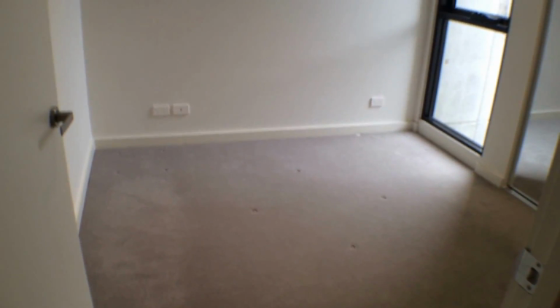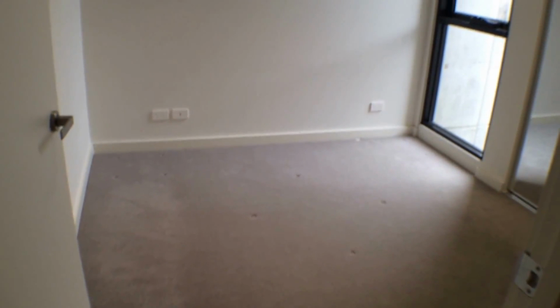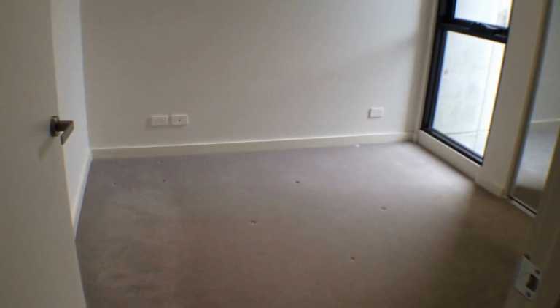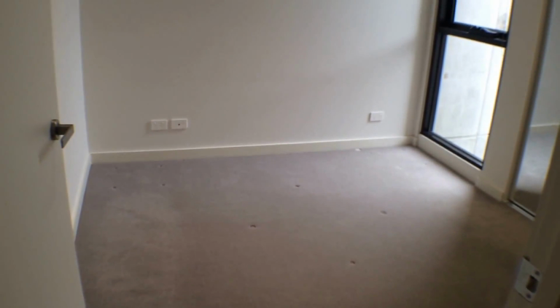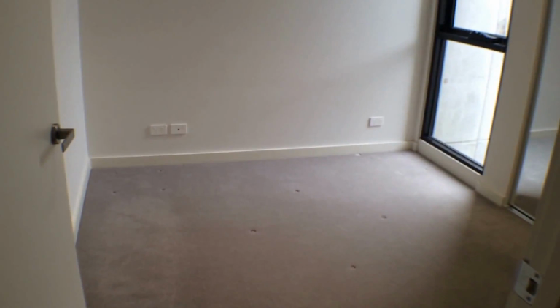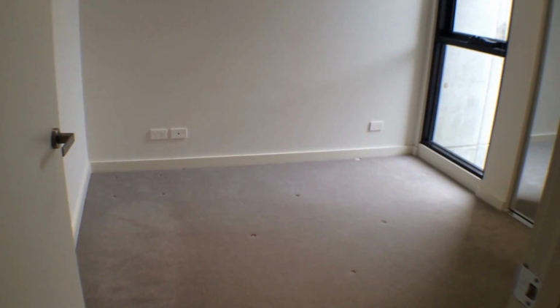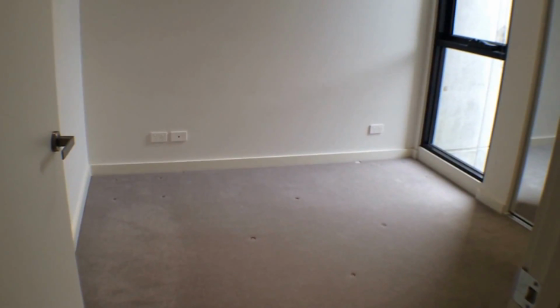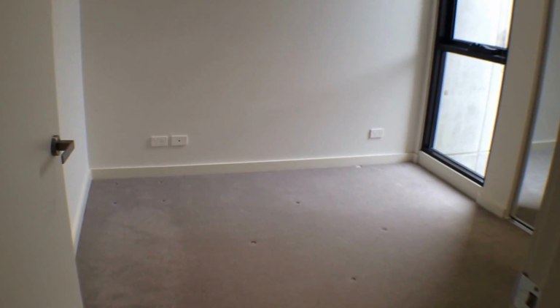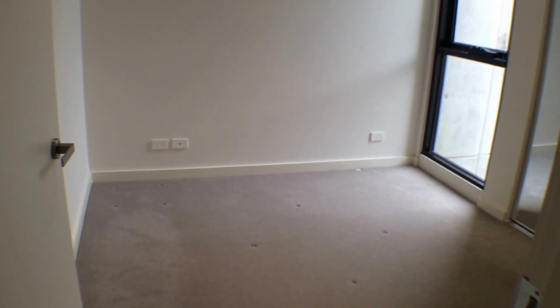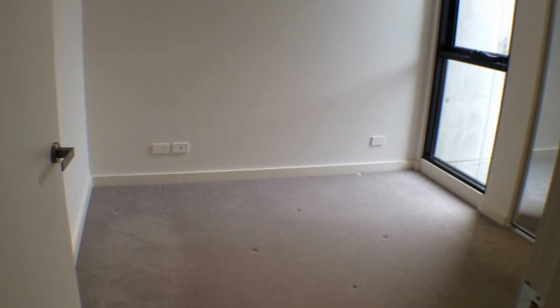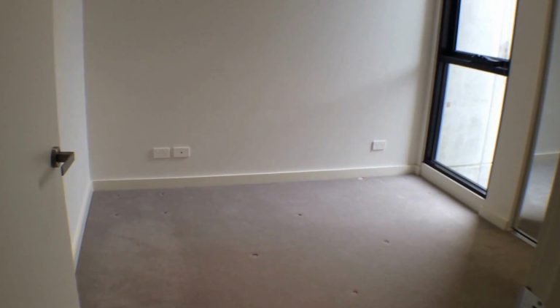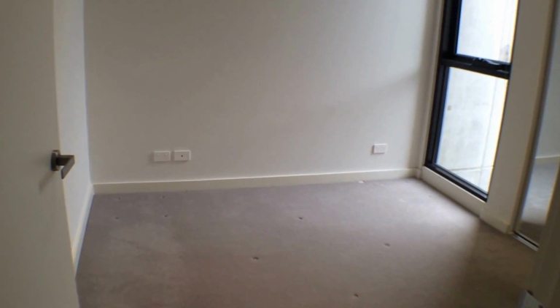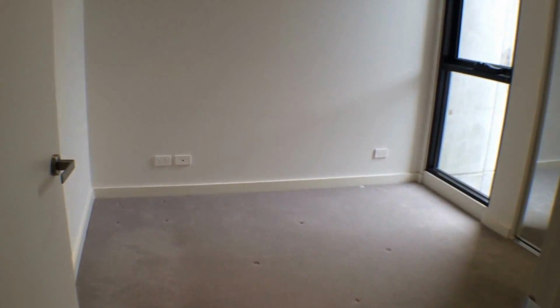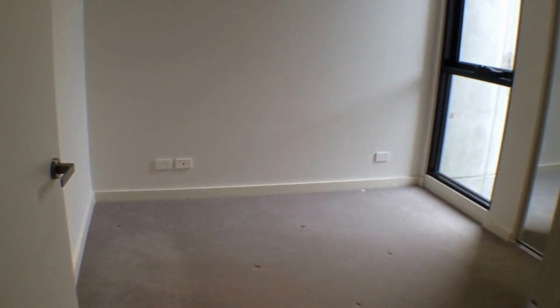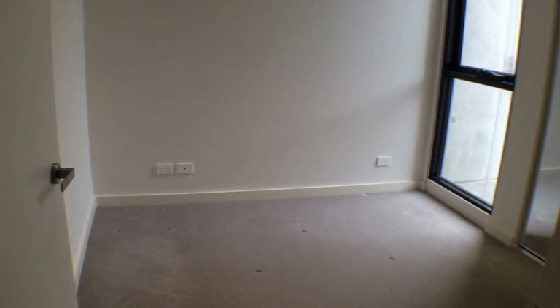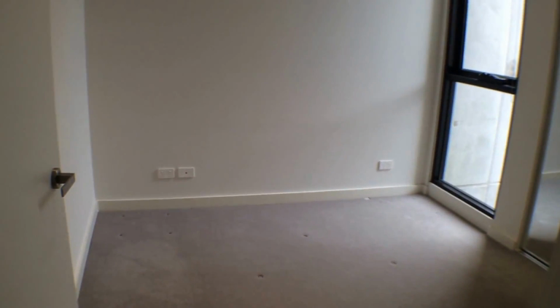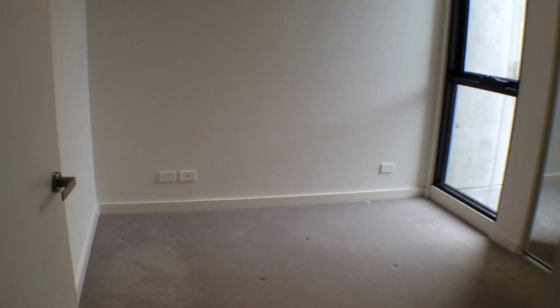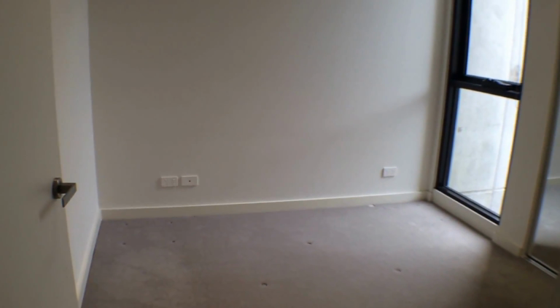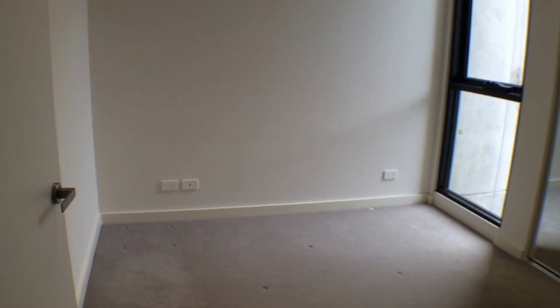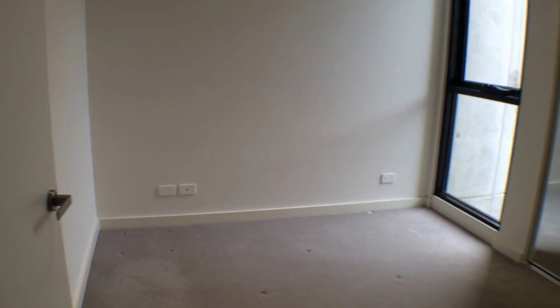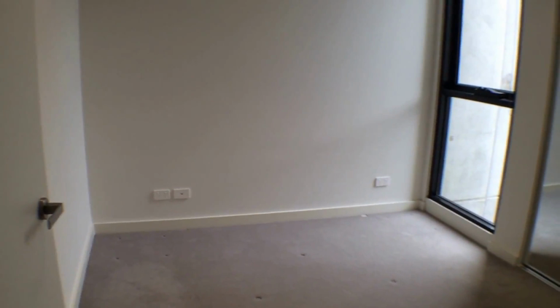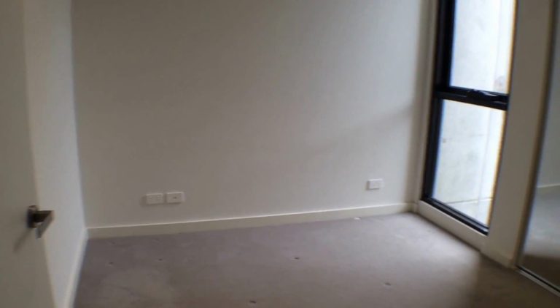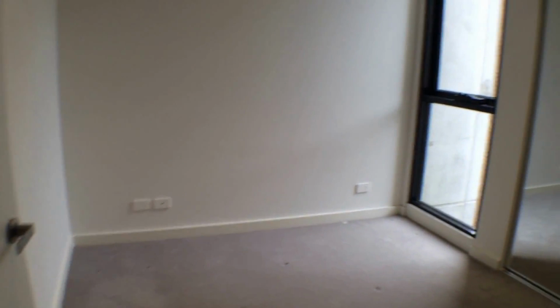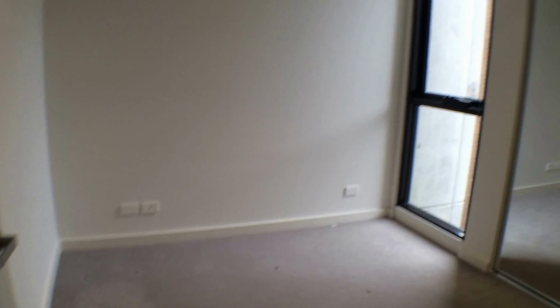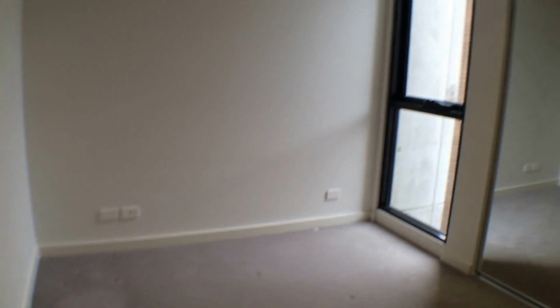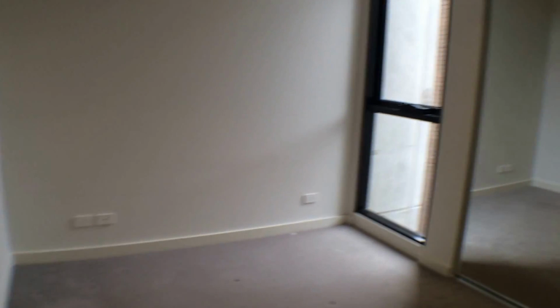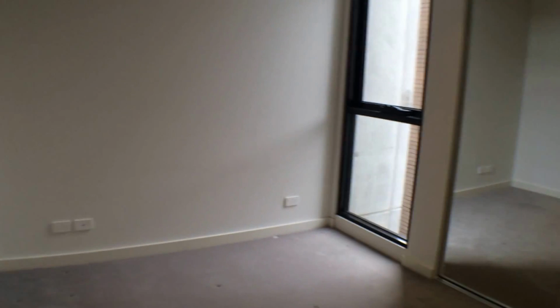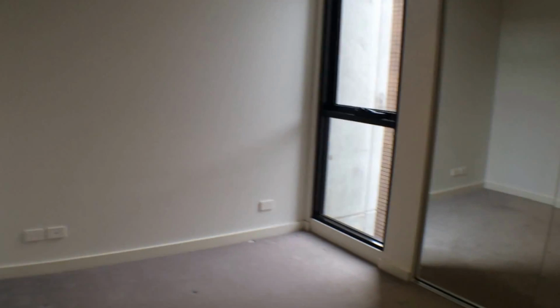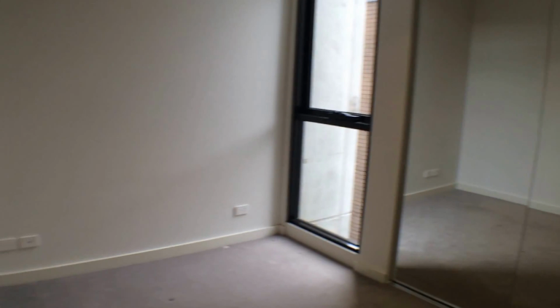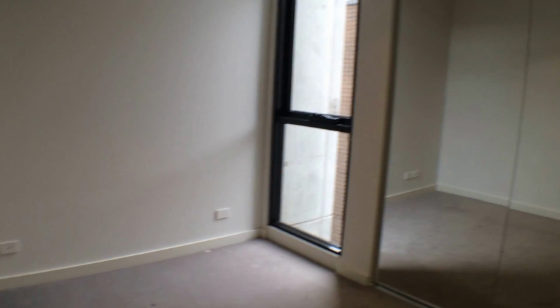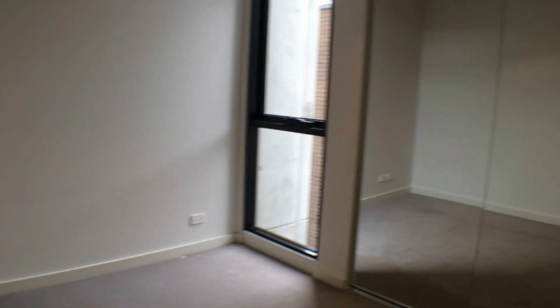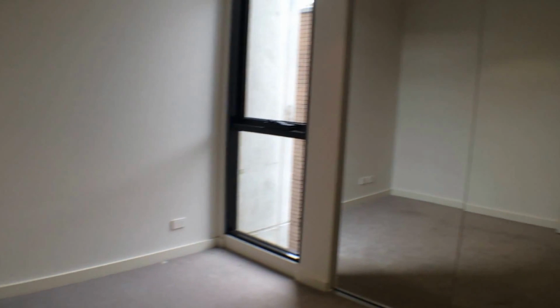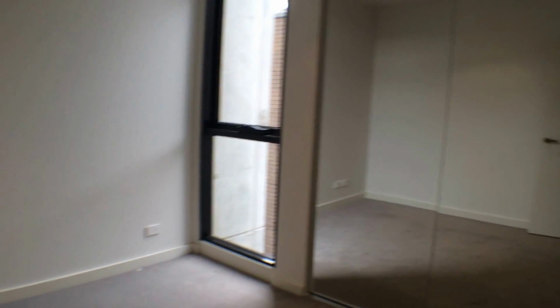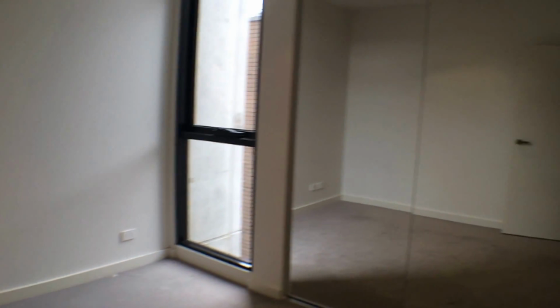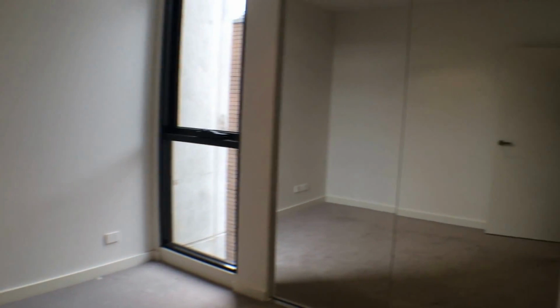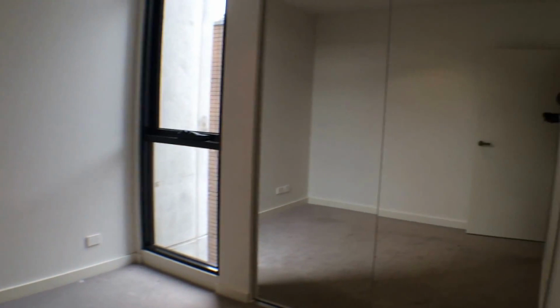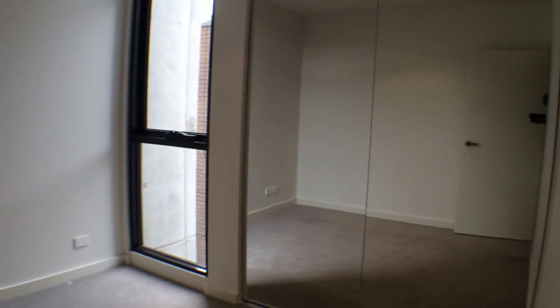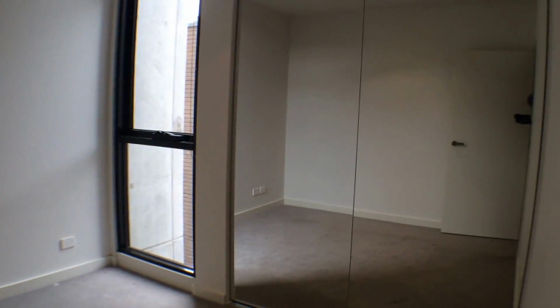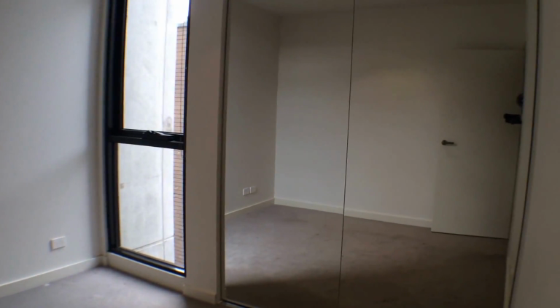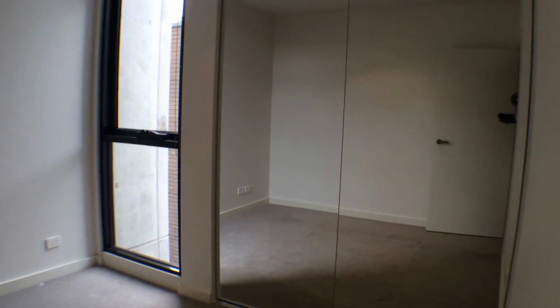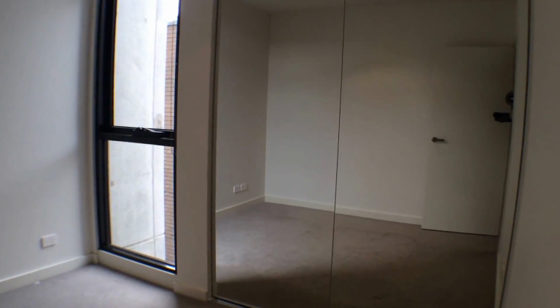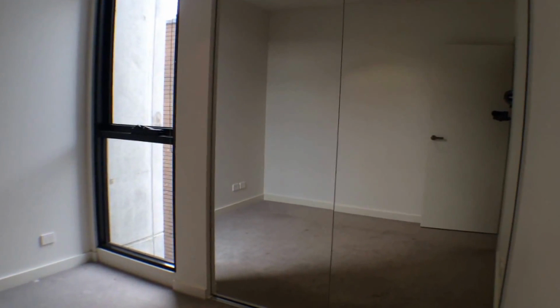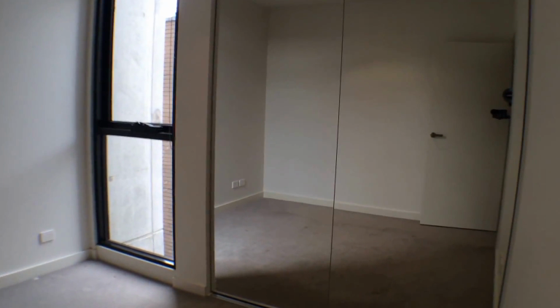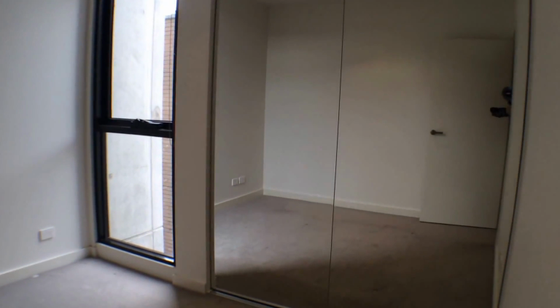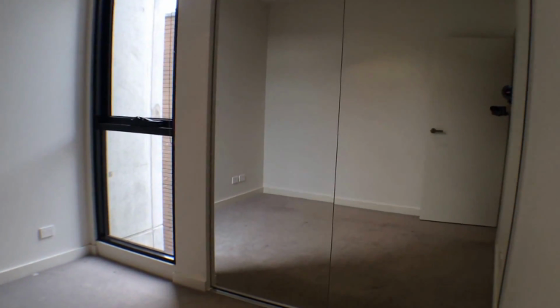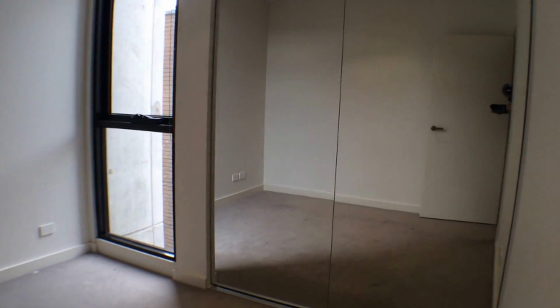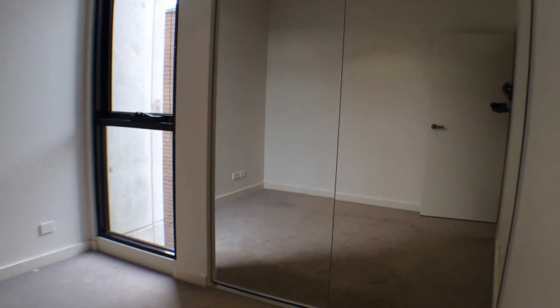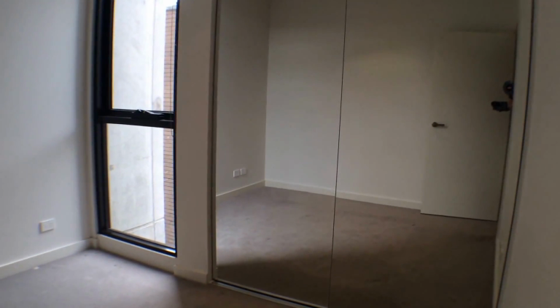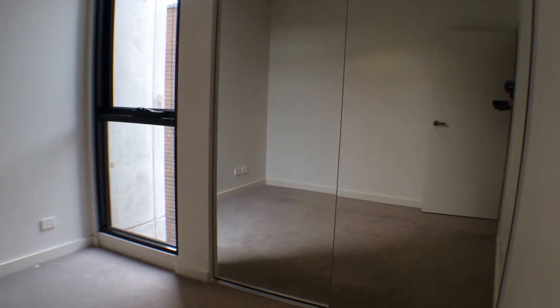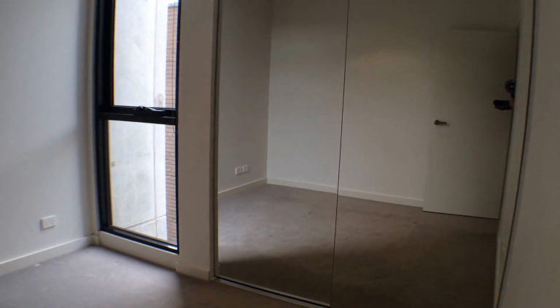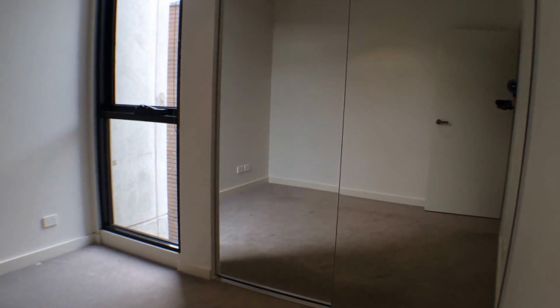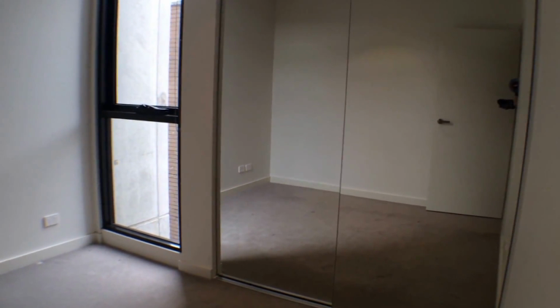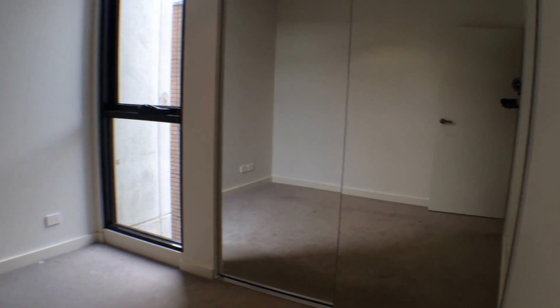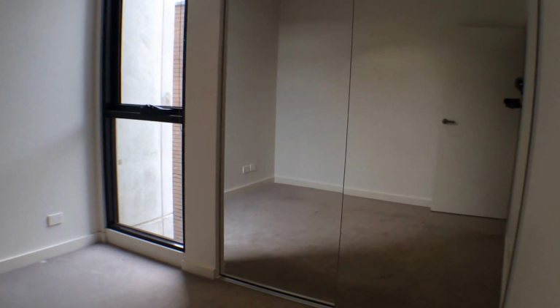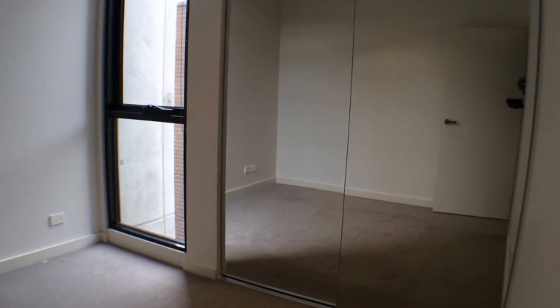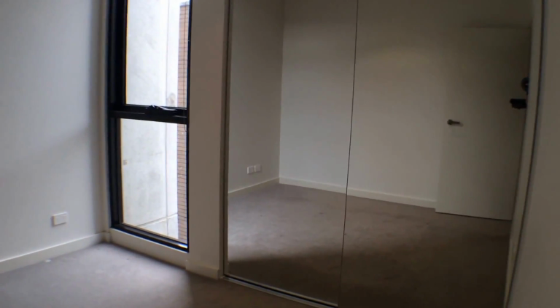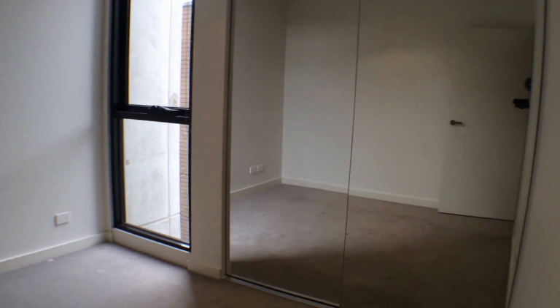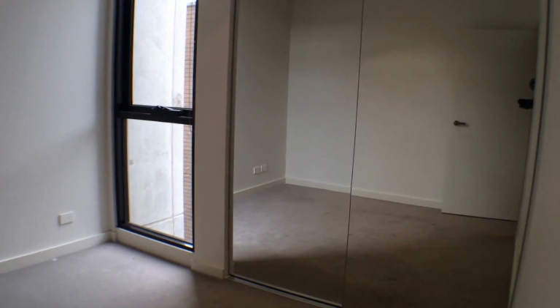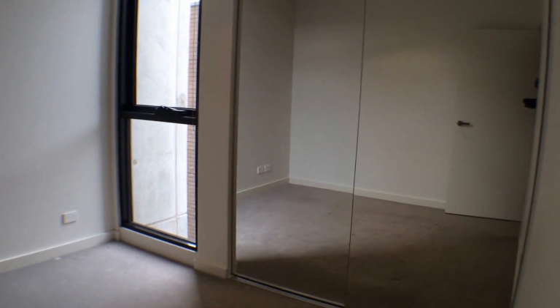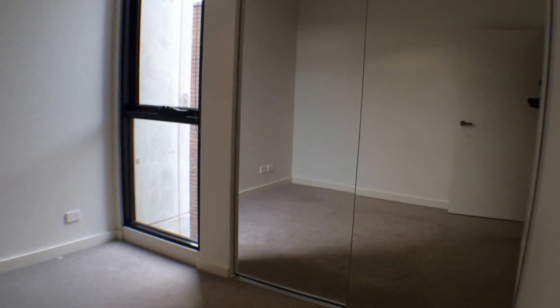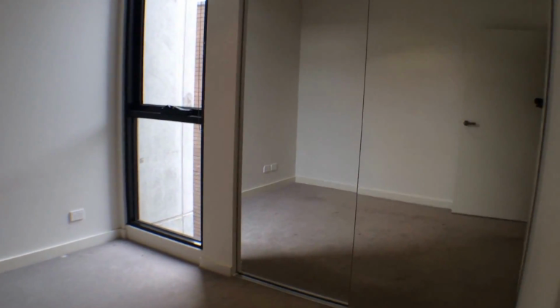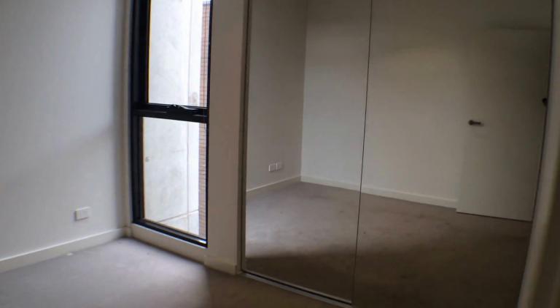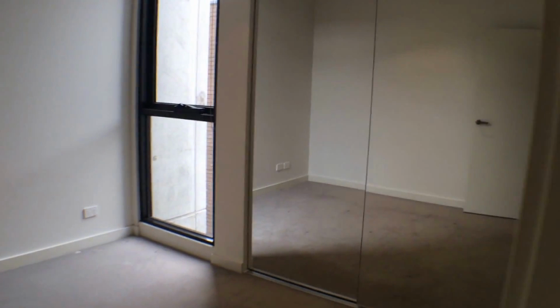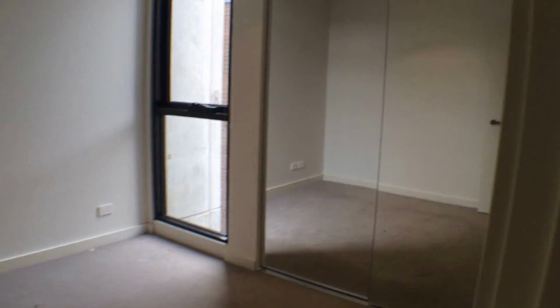There's plenty of size for a queen-size bed and bedside tables, and plenty of storage space in those built-in wardrobes — more than enough room for all of your clothes.